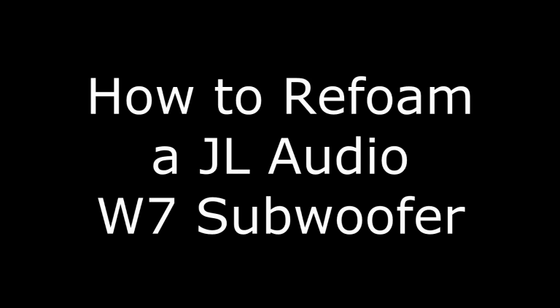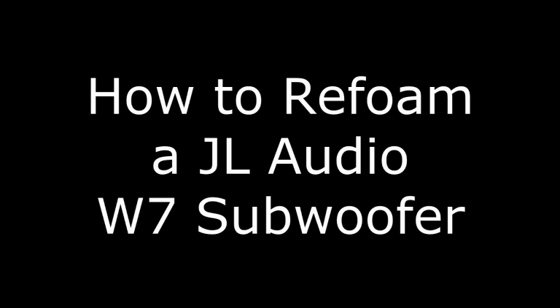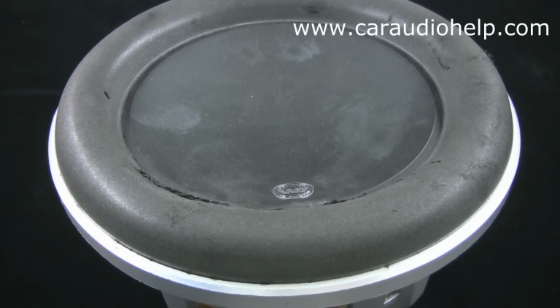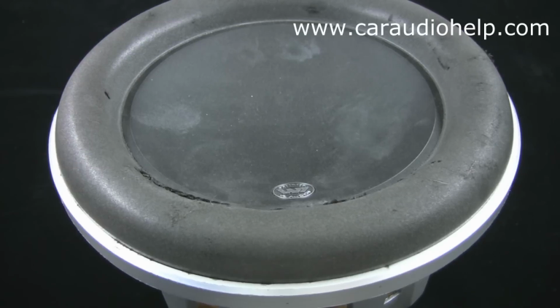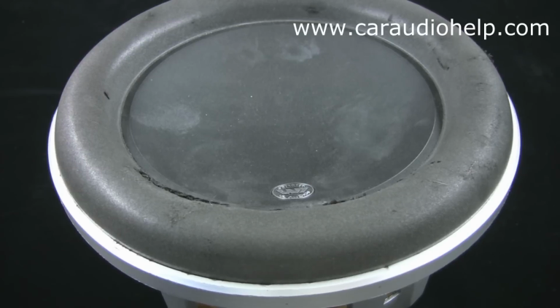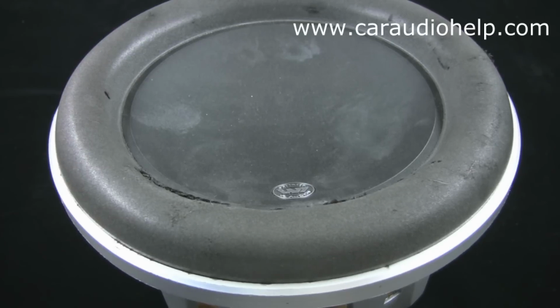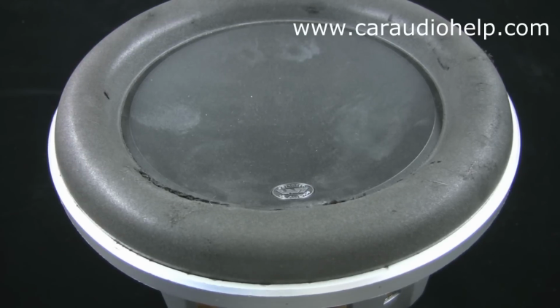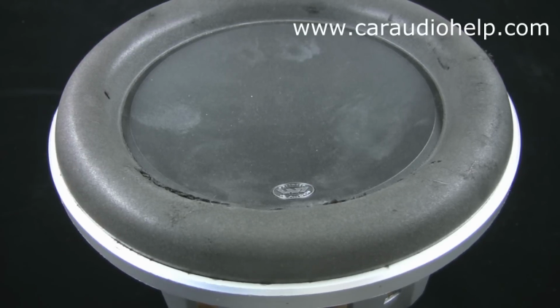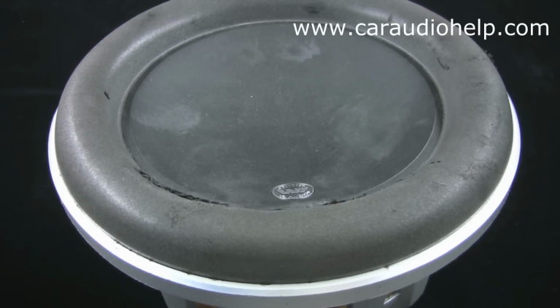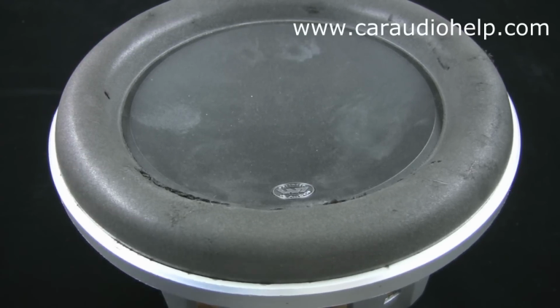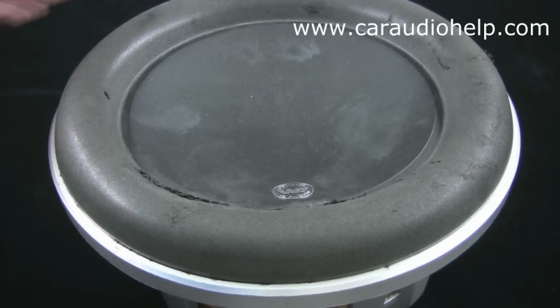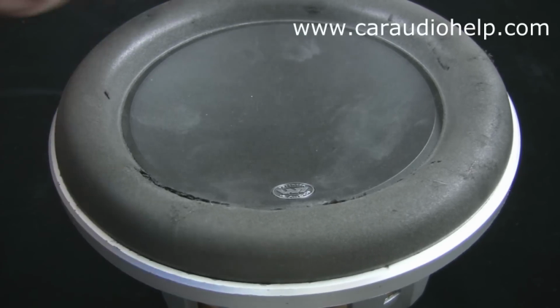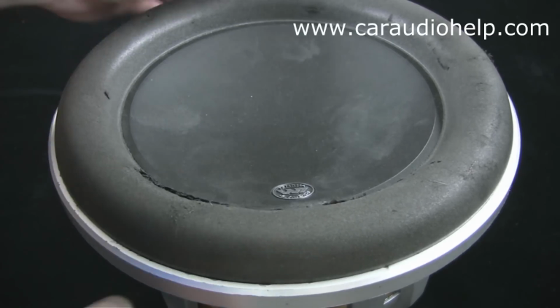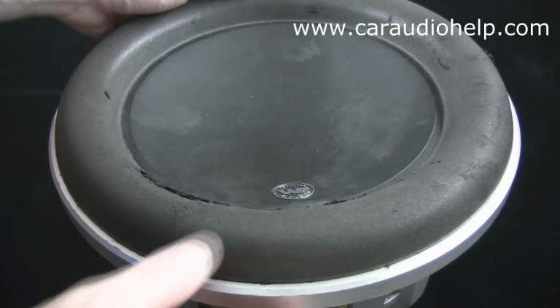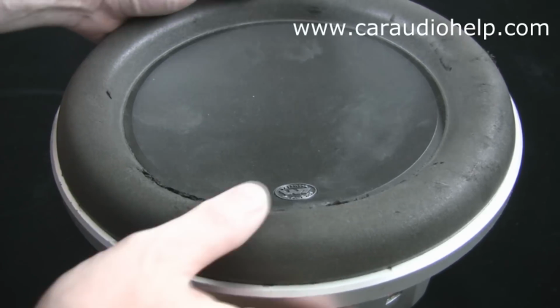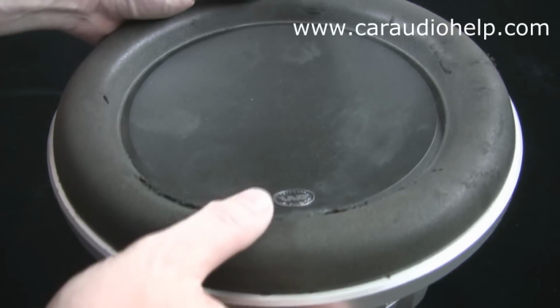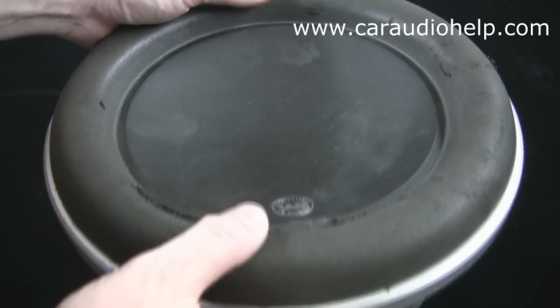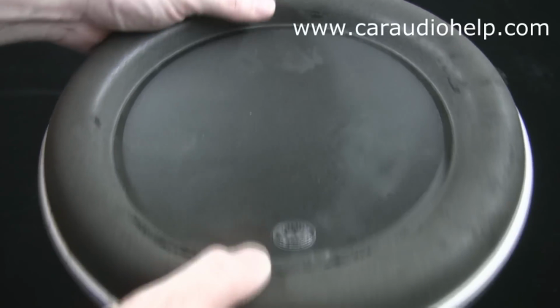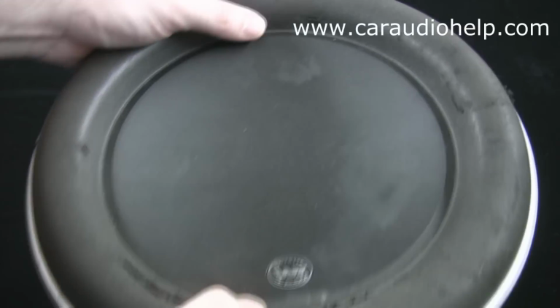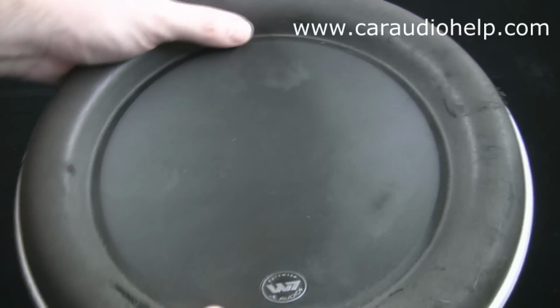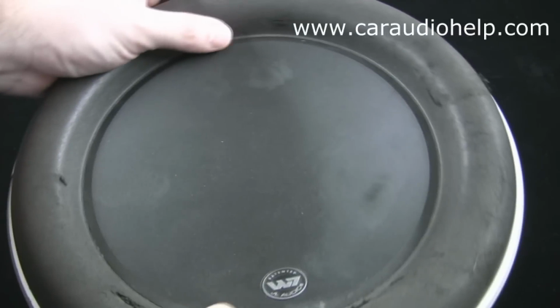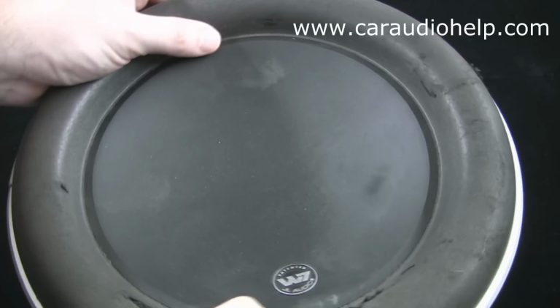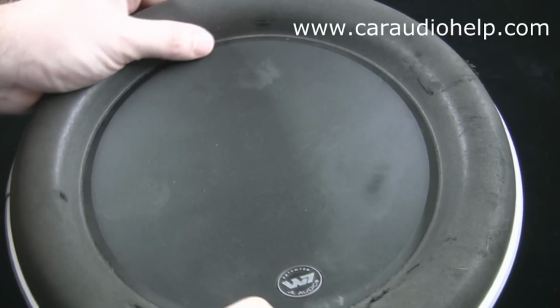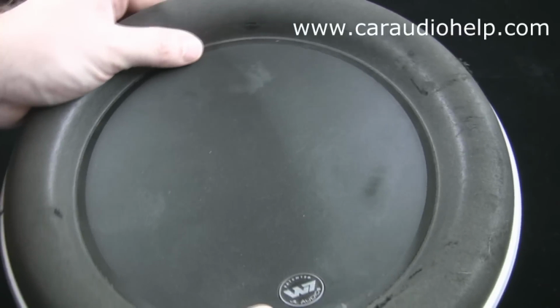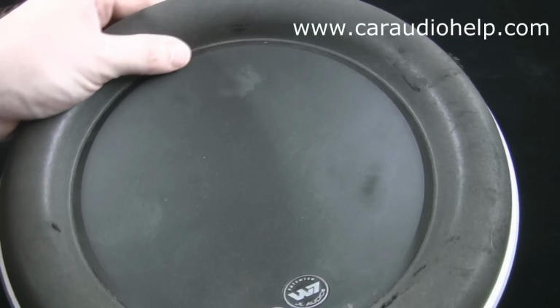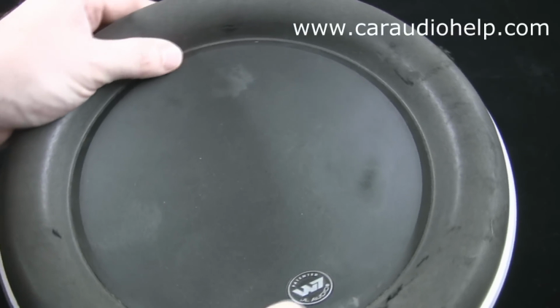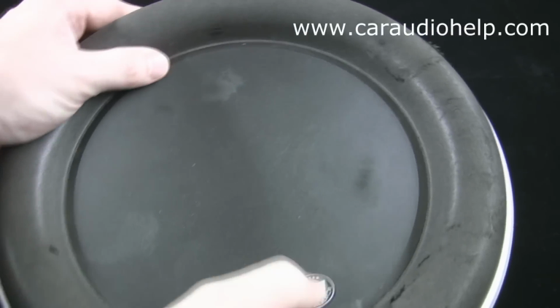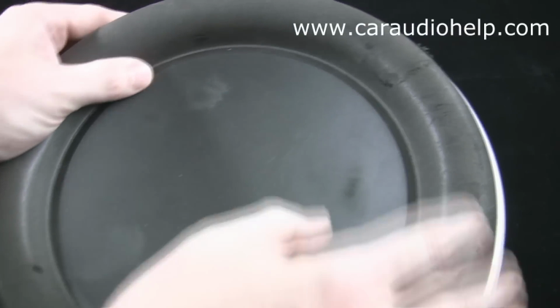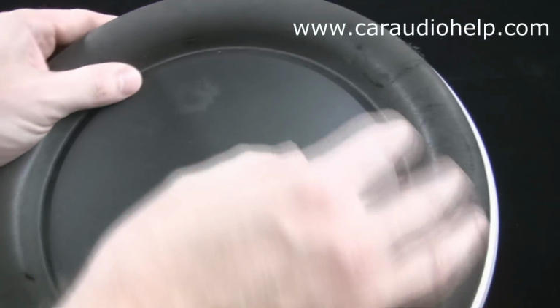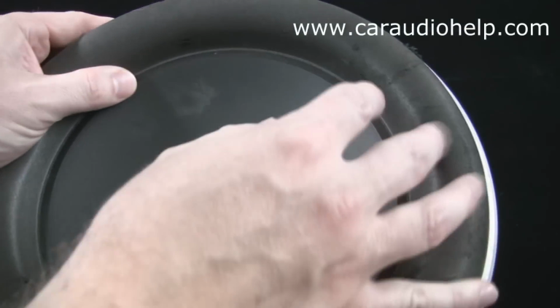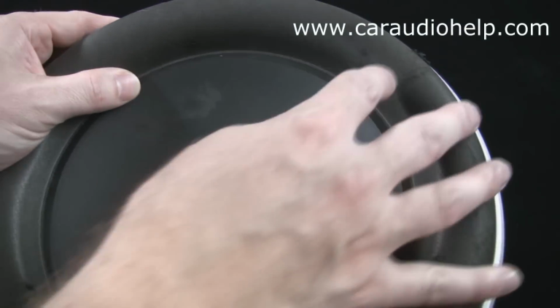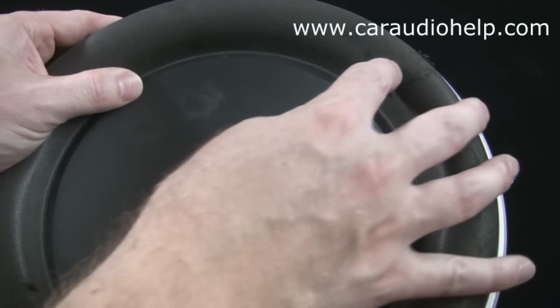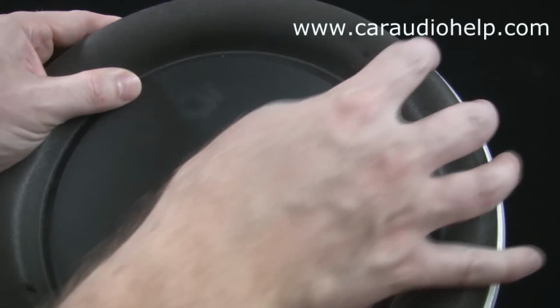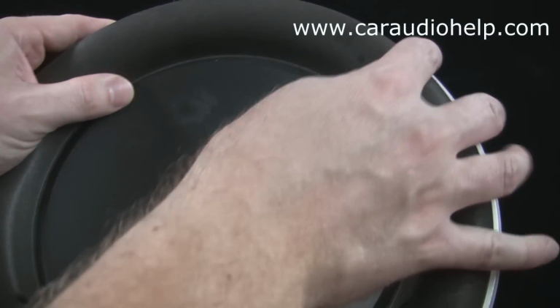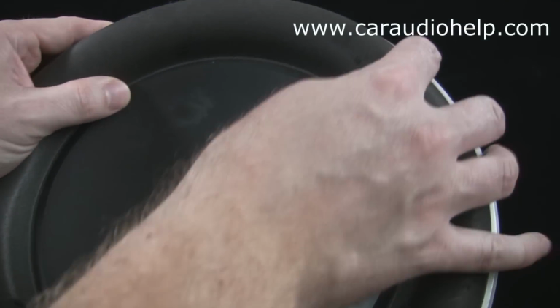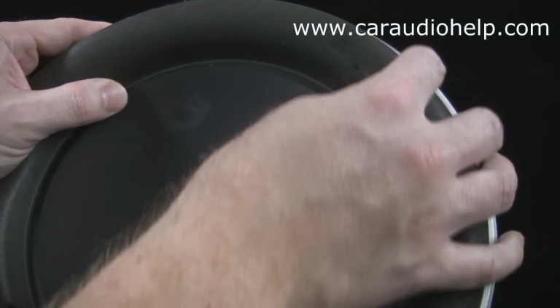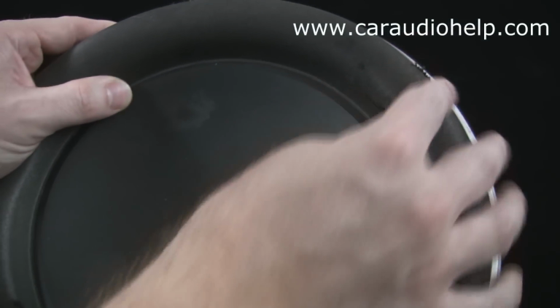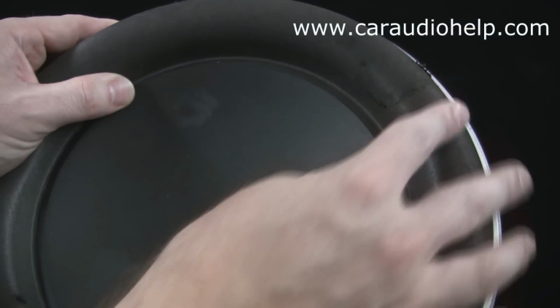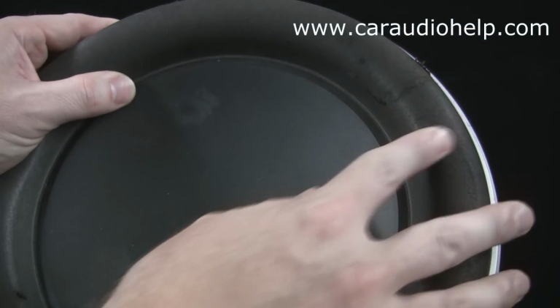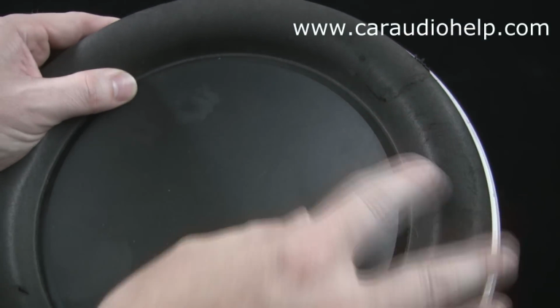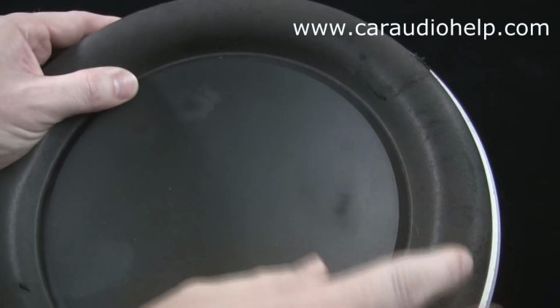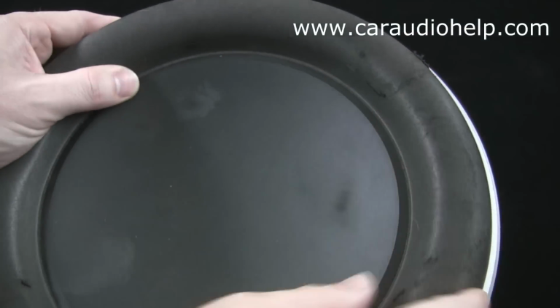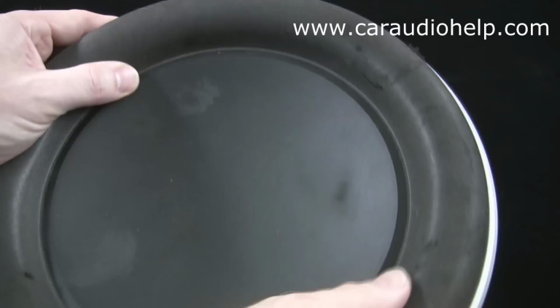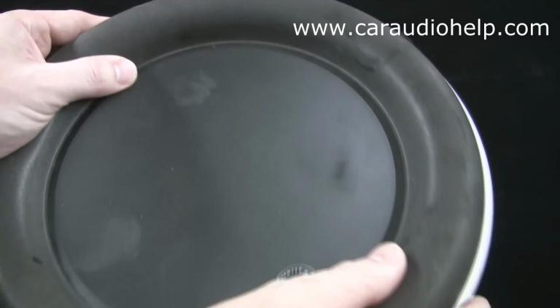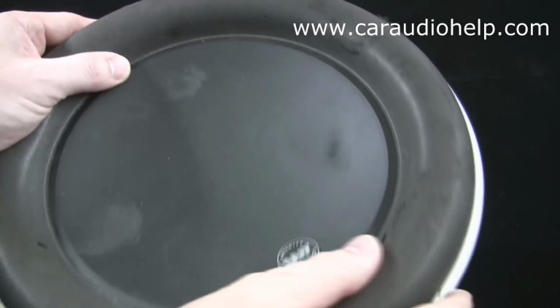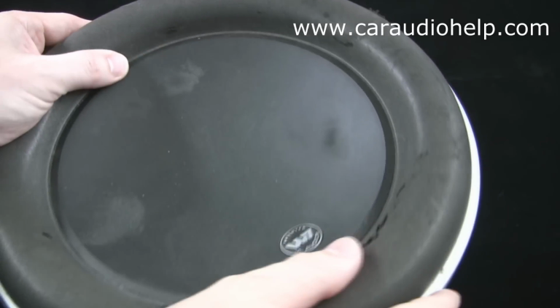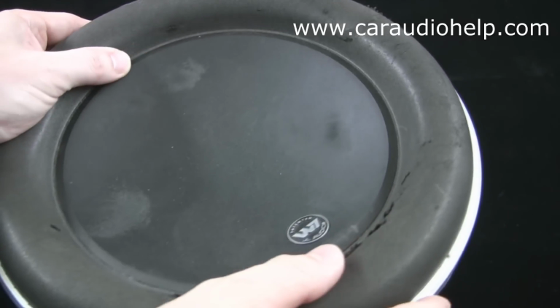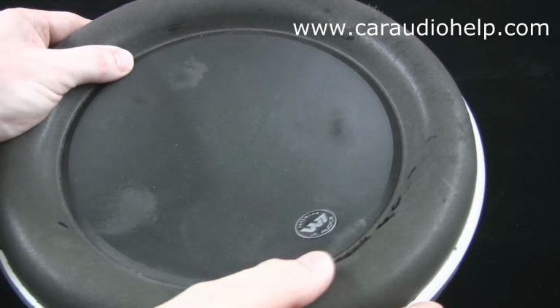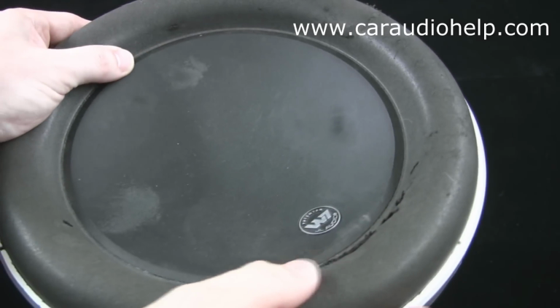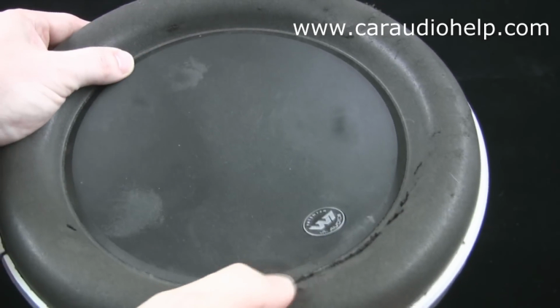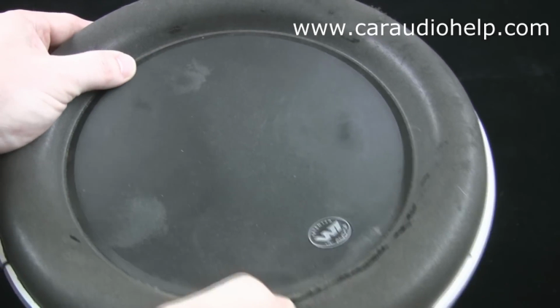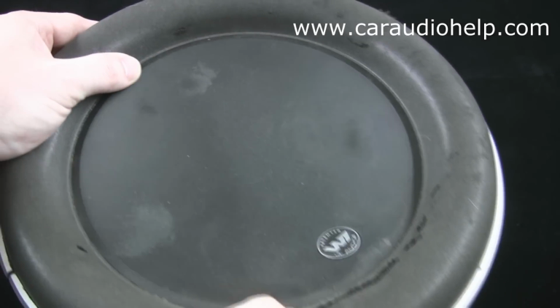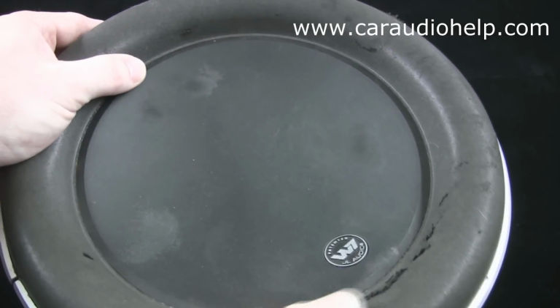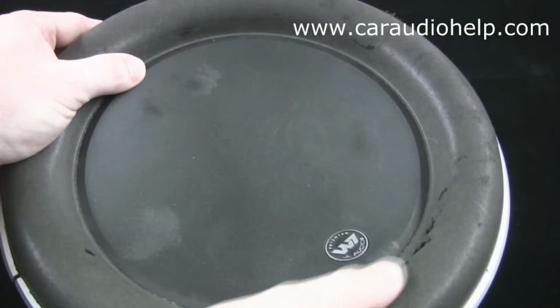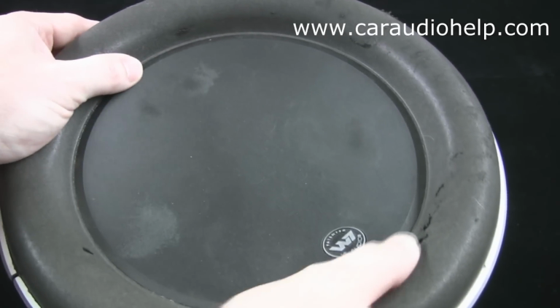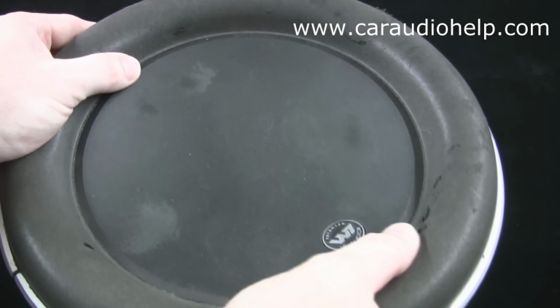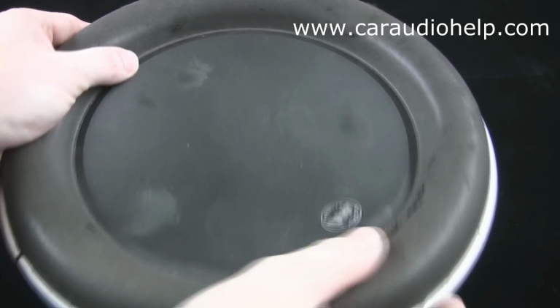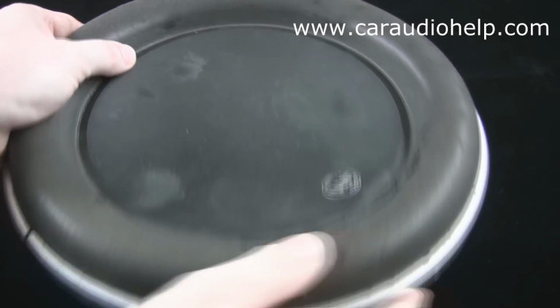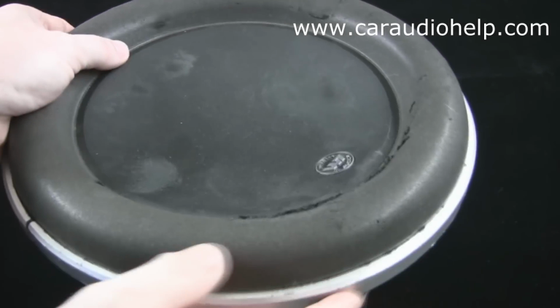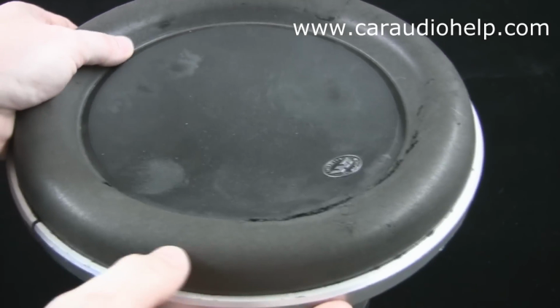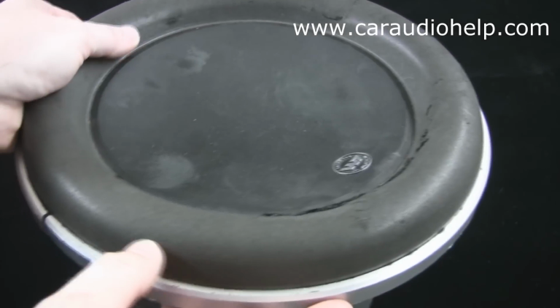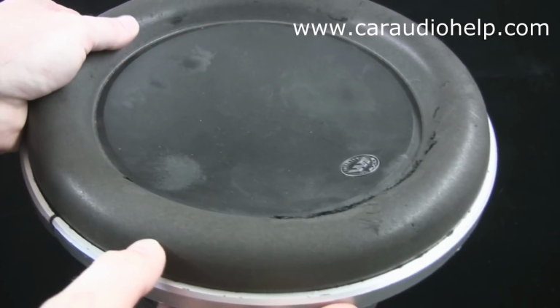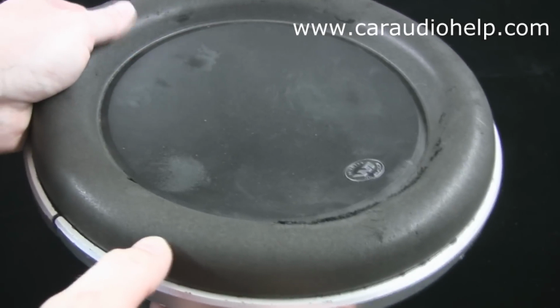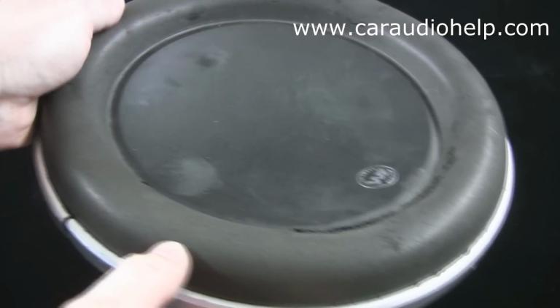I'm going to show you how to re-foam the surround on the JL Audio W7 series subwoofer. The subwoofer we're repairing is a 10W7 III.